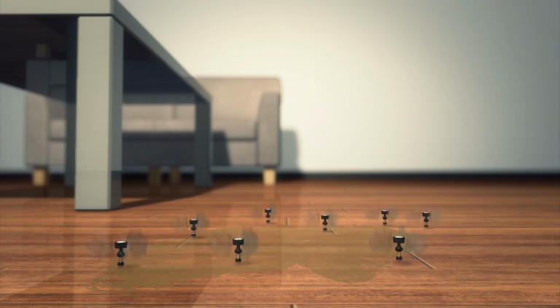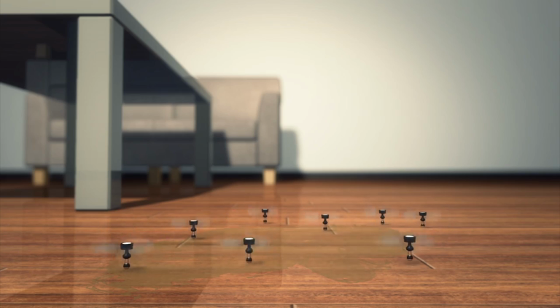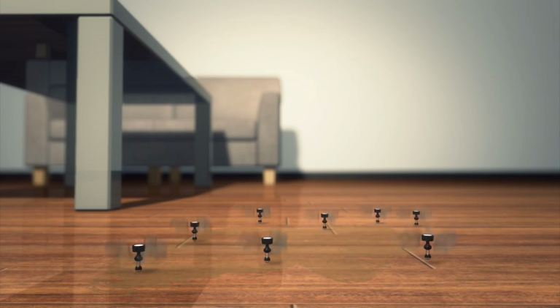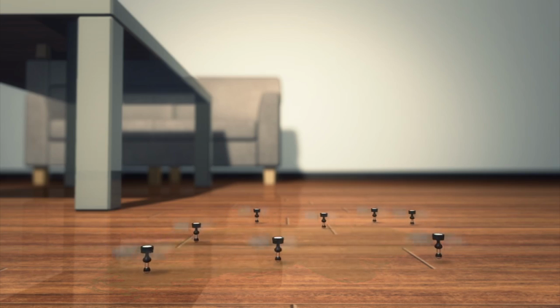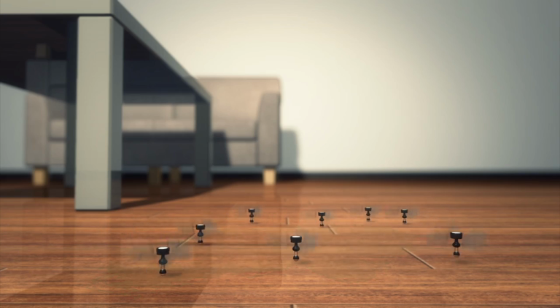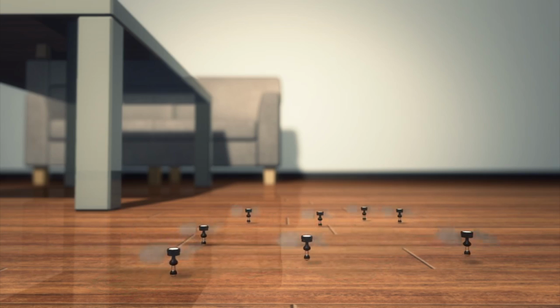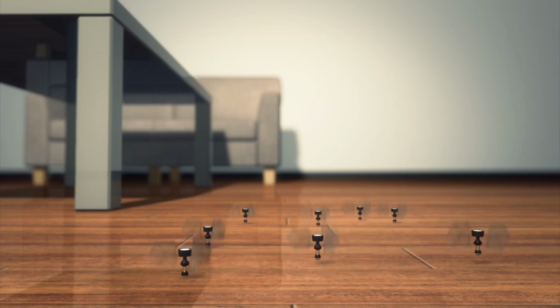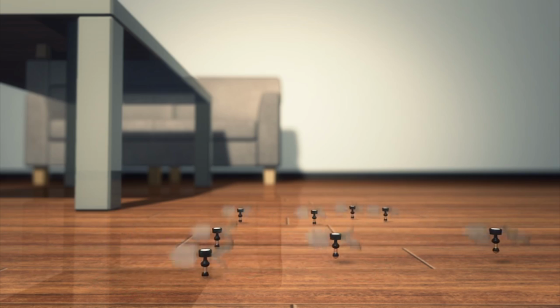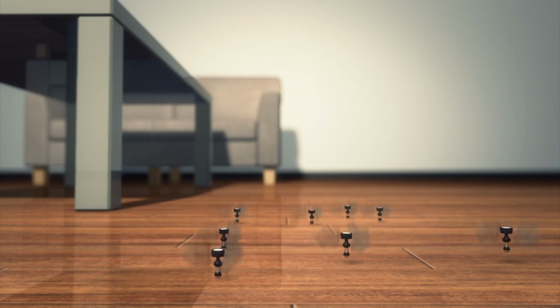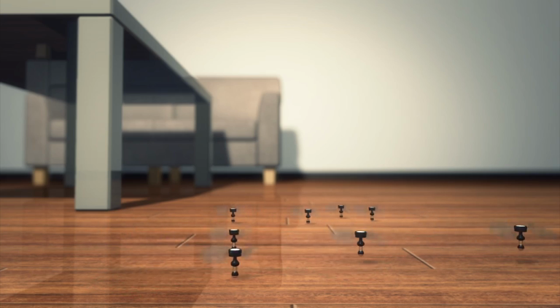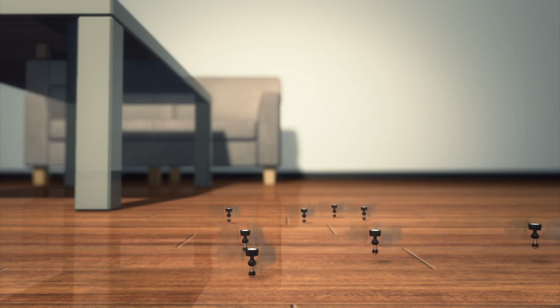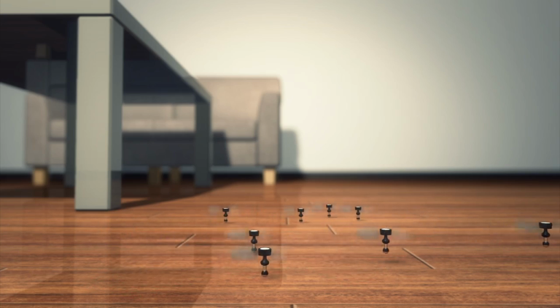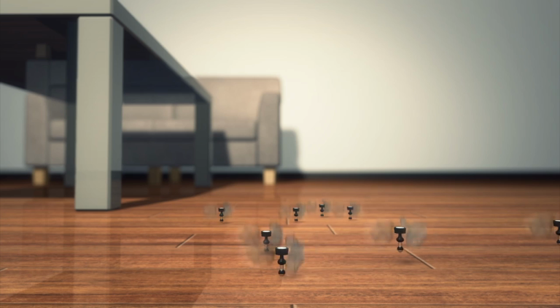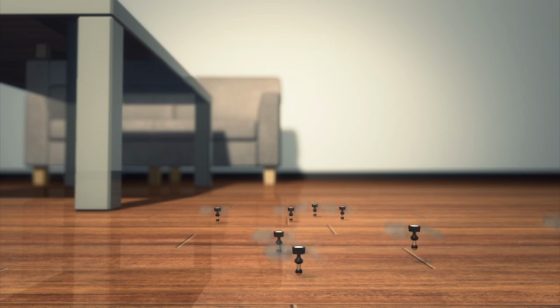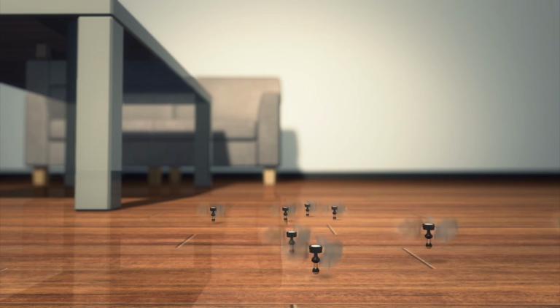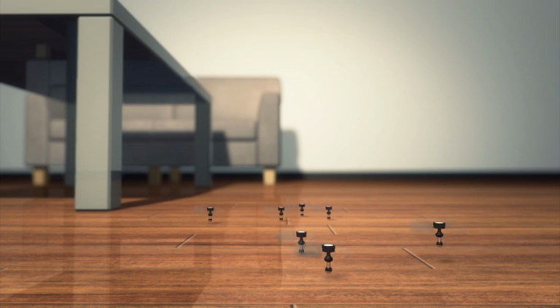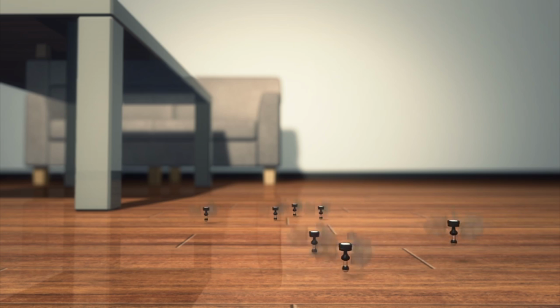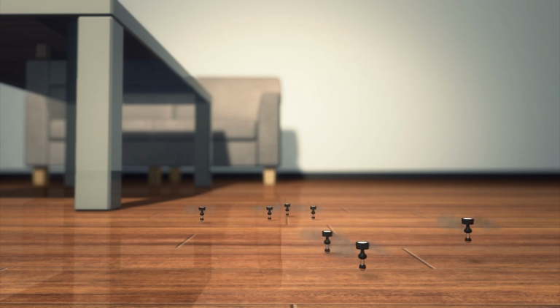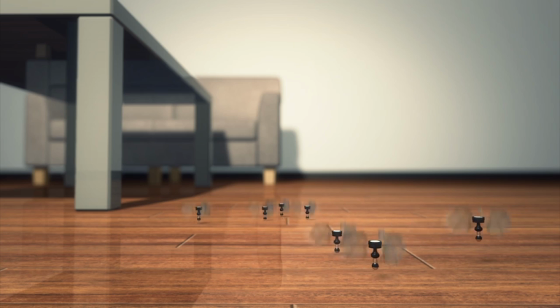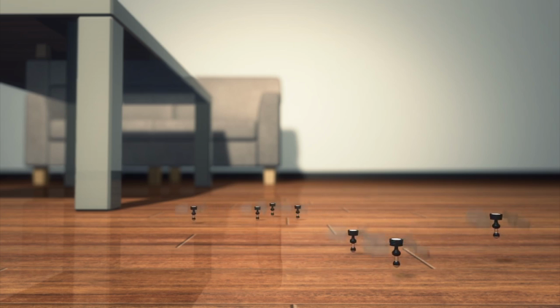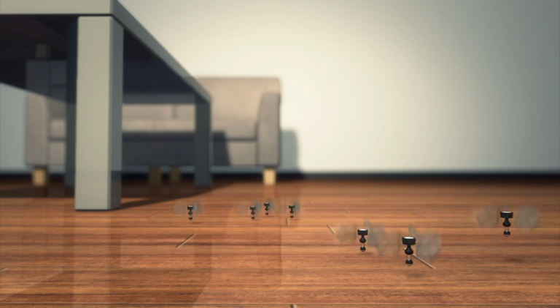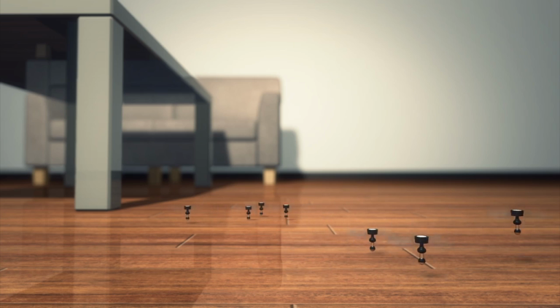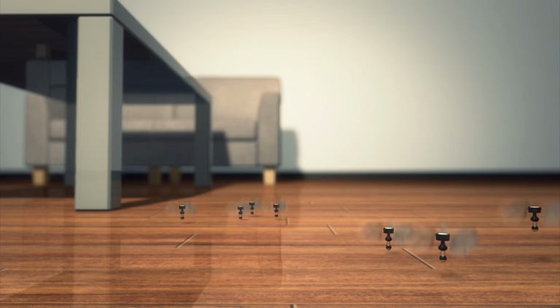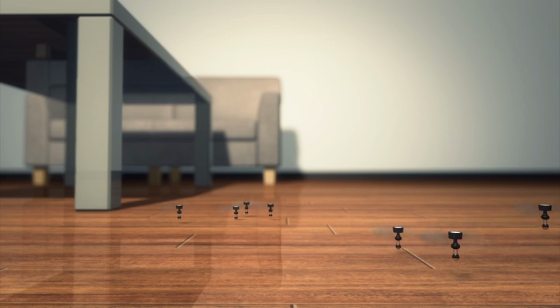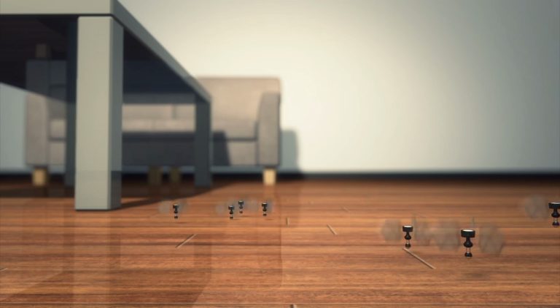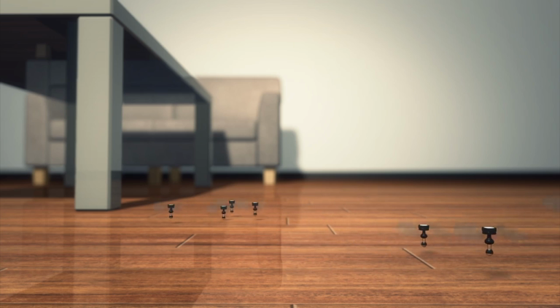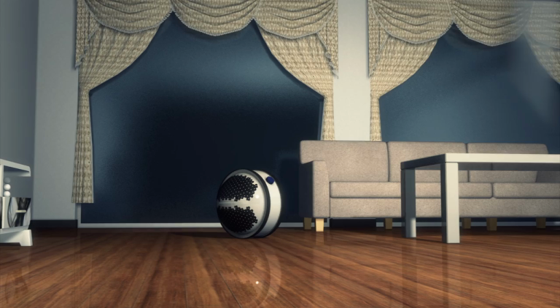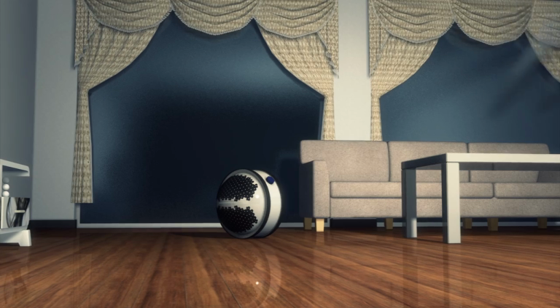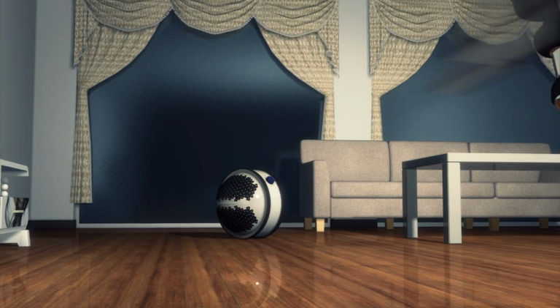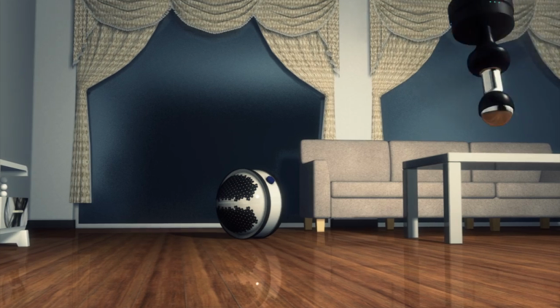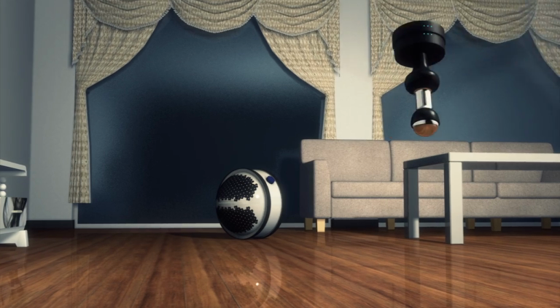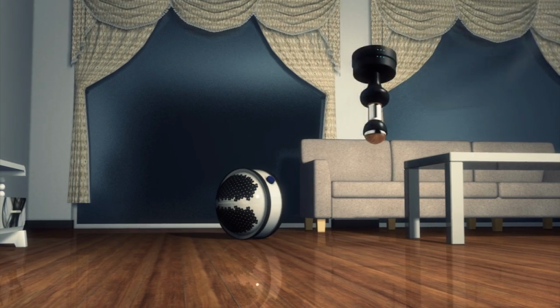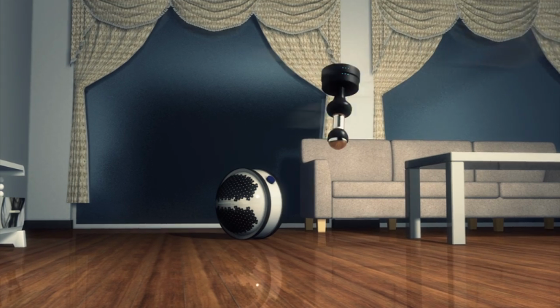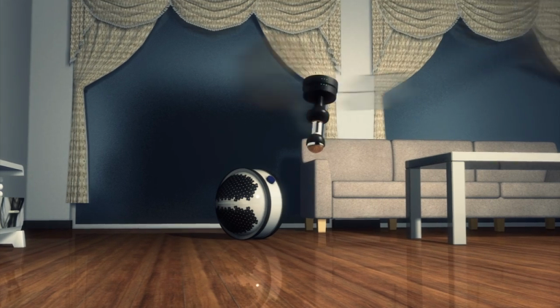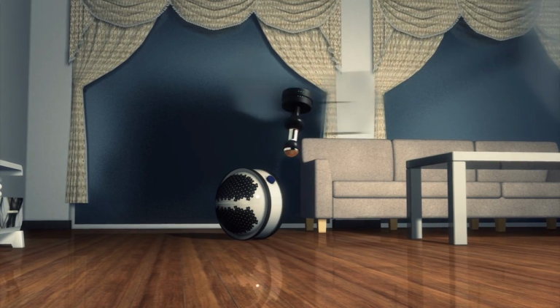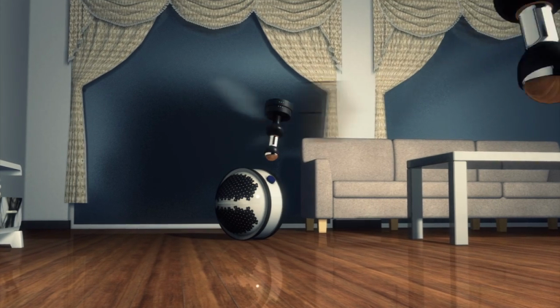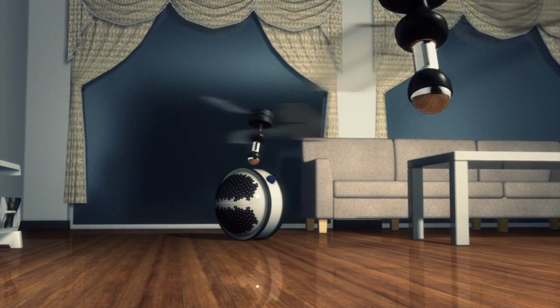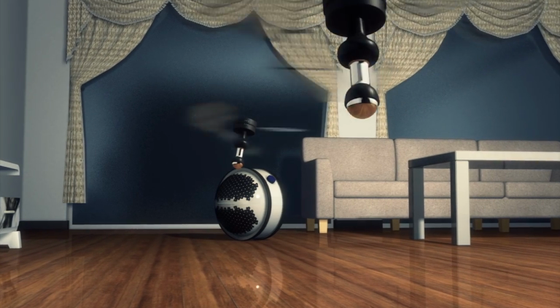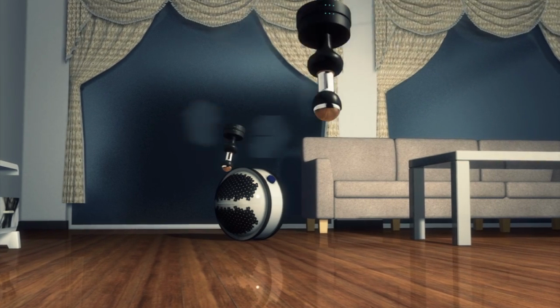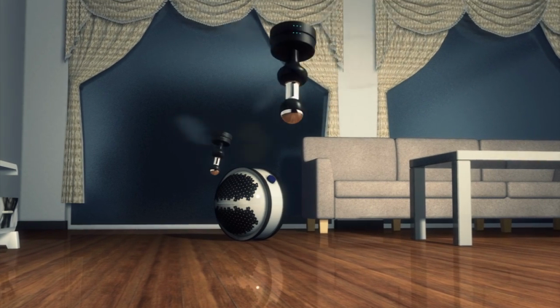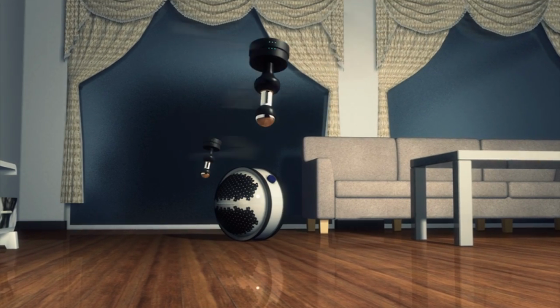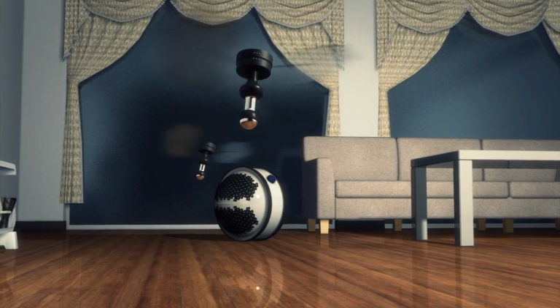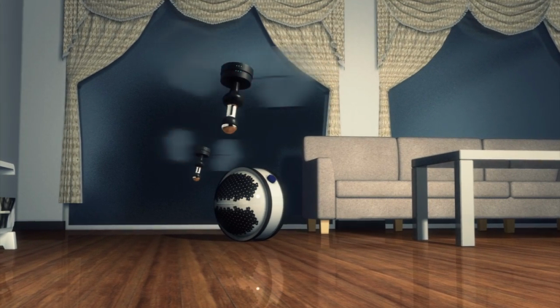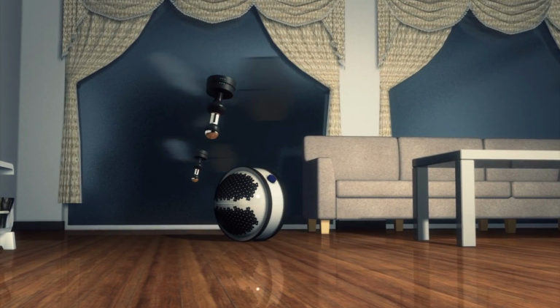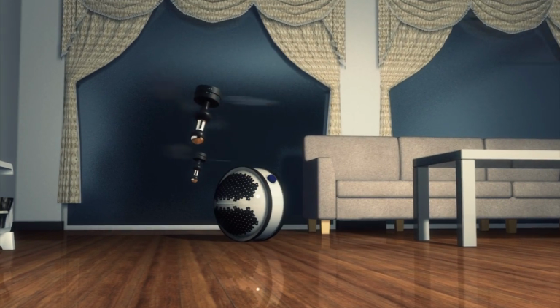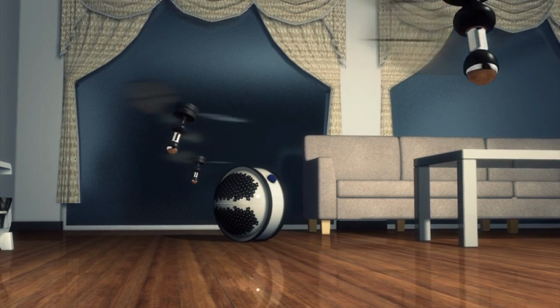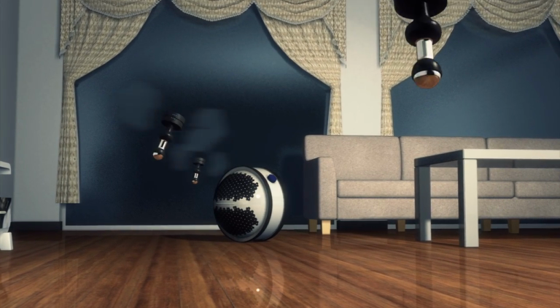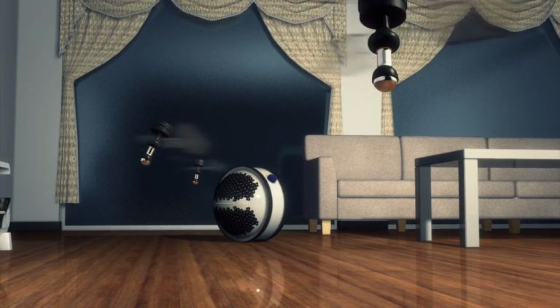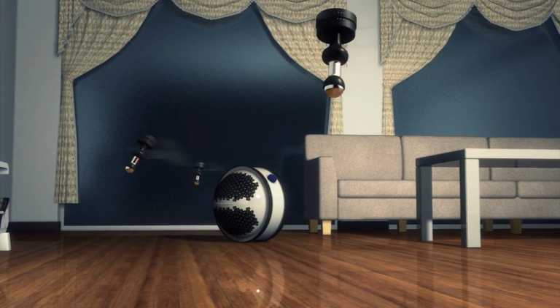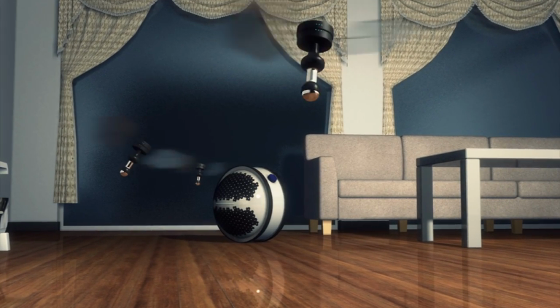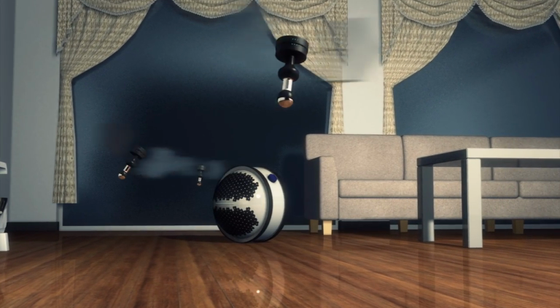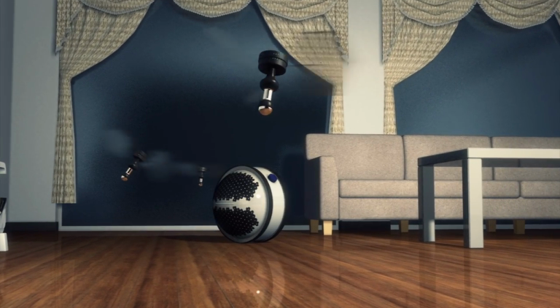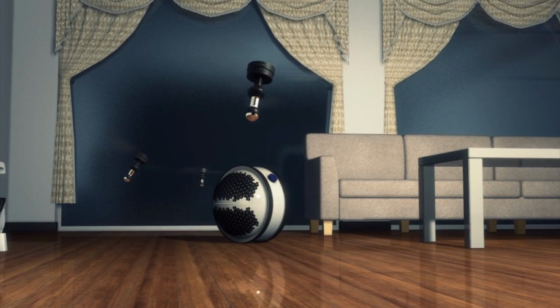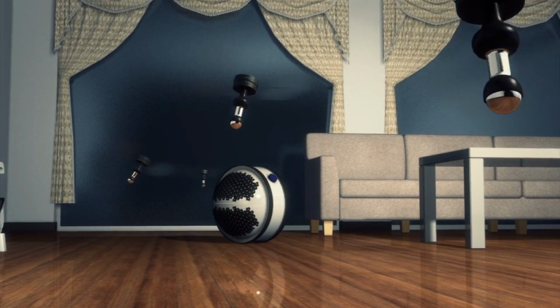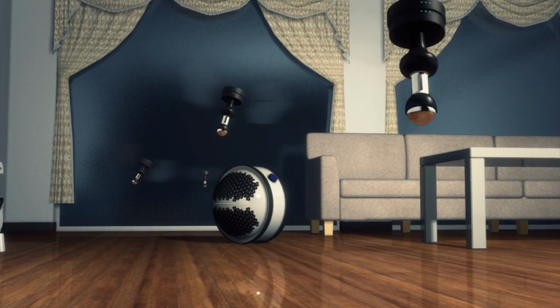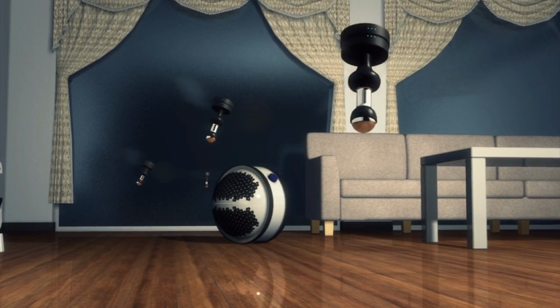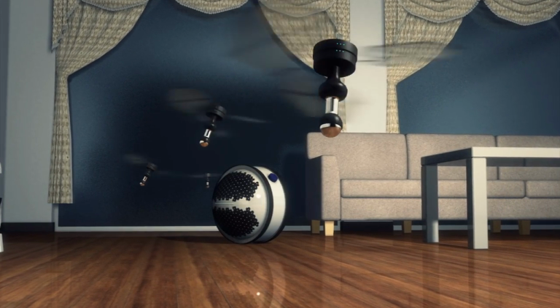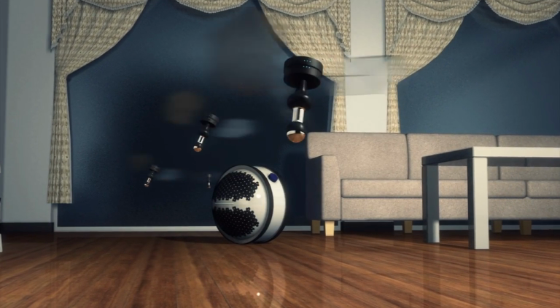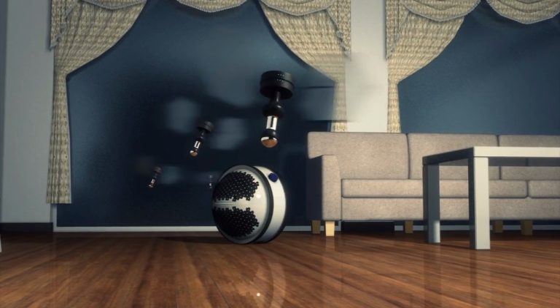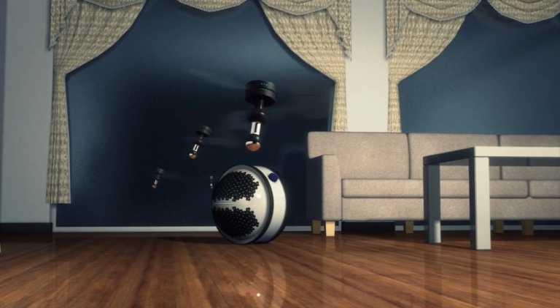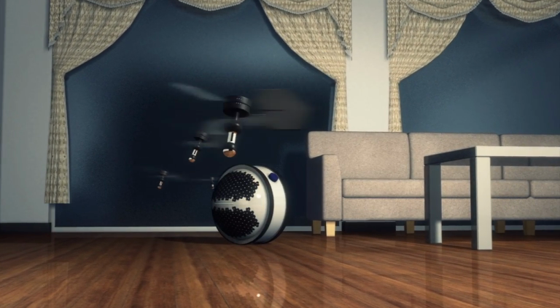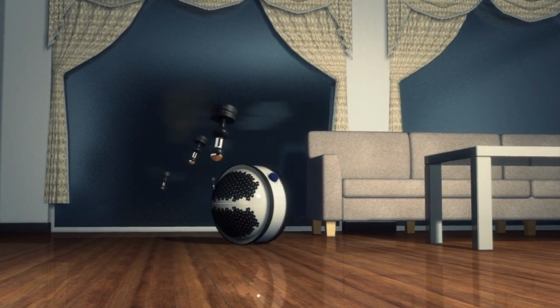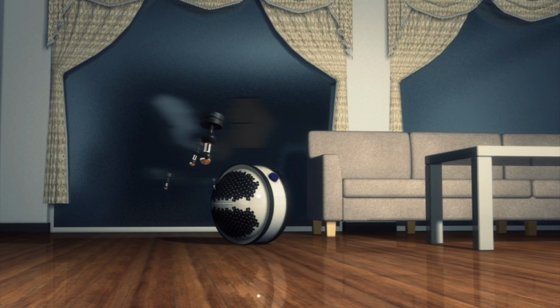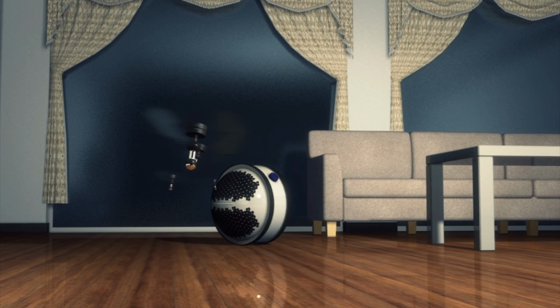The technology was designed by 23-year-old Adrian Perez Zapata, who said he was inspired by the controlled flight of bees.